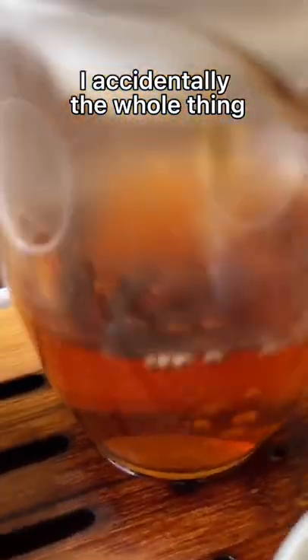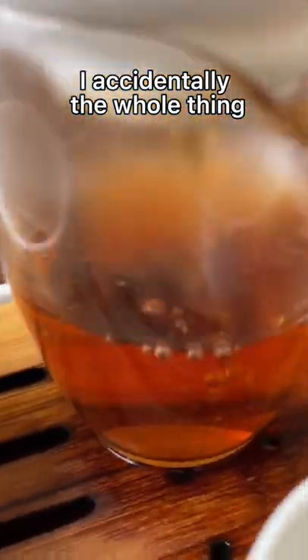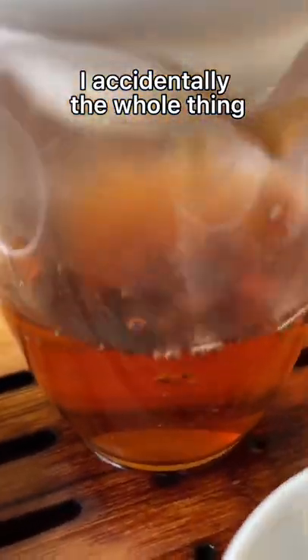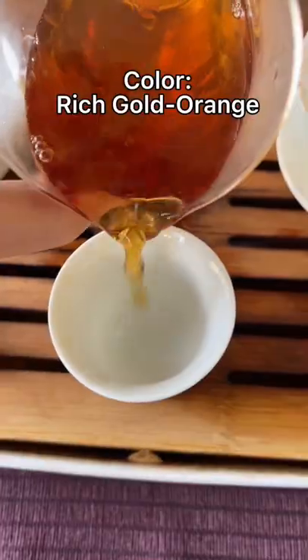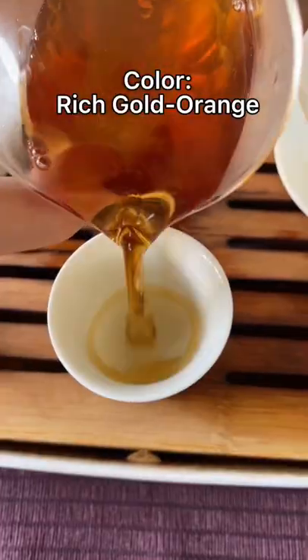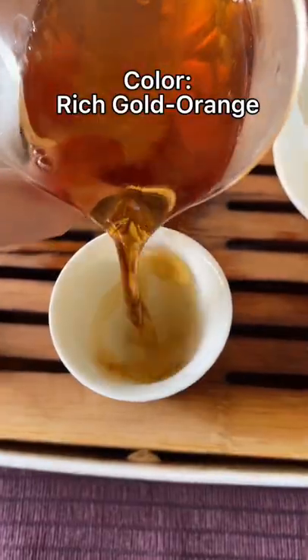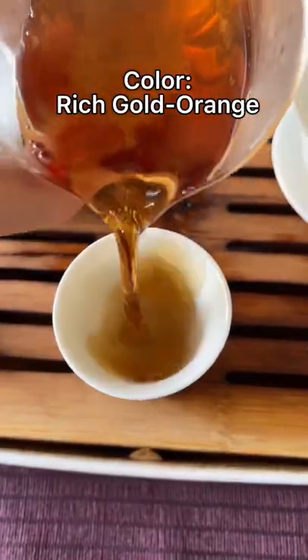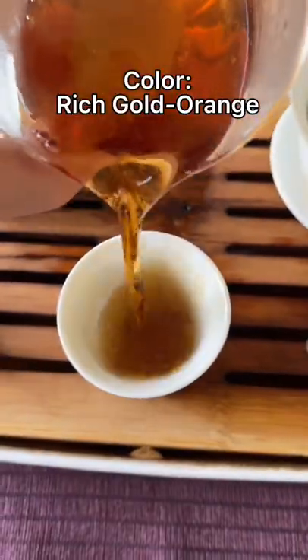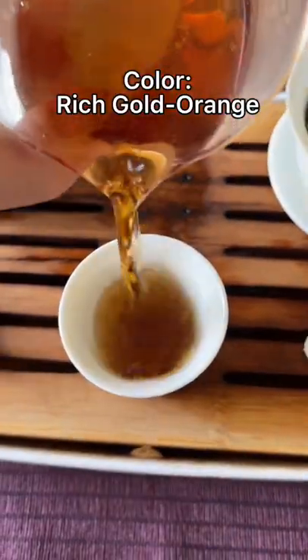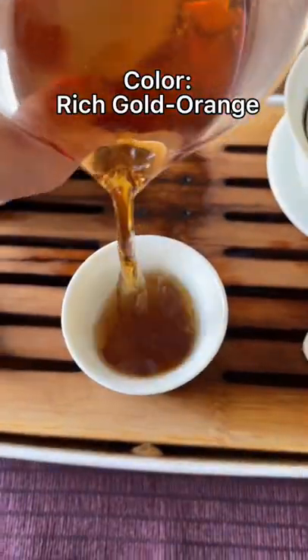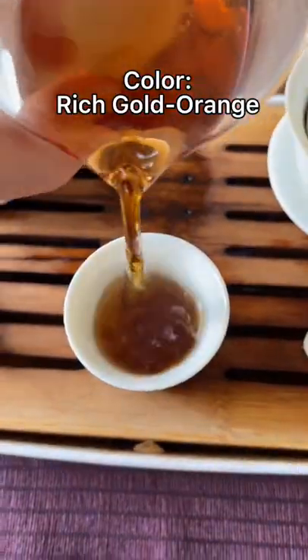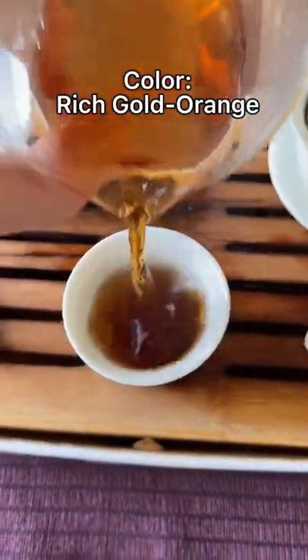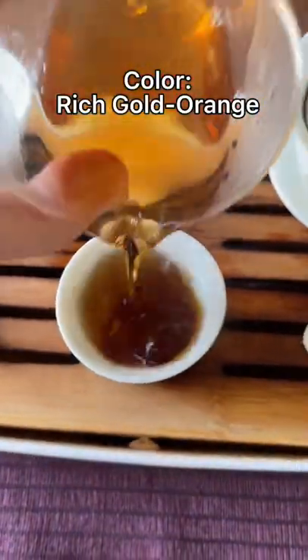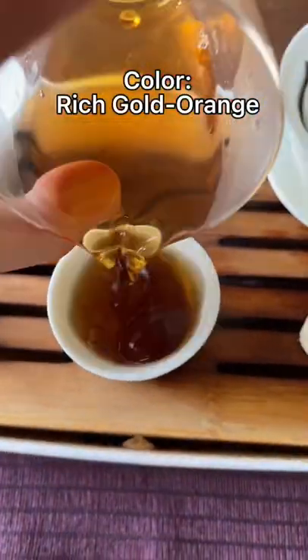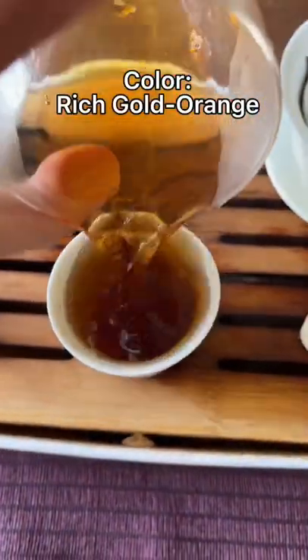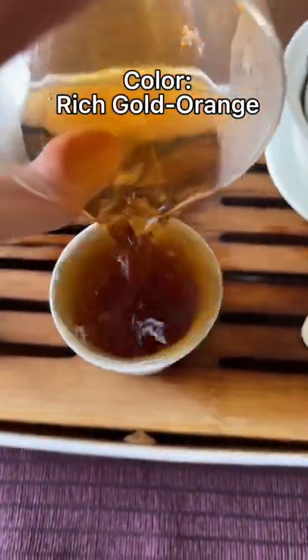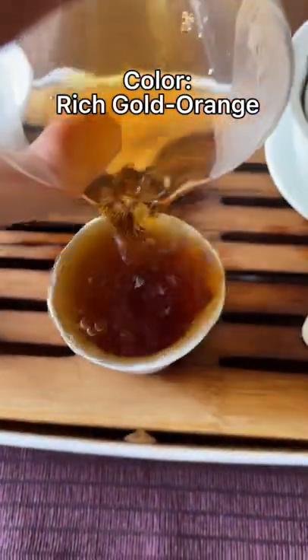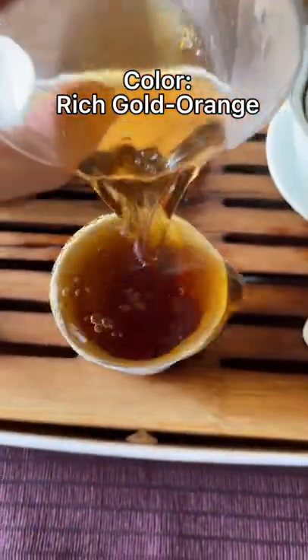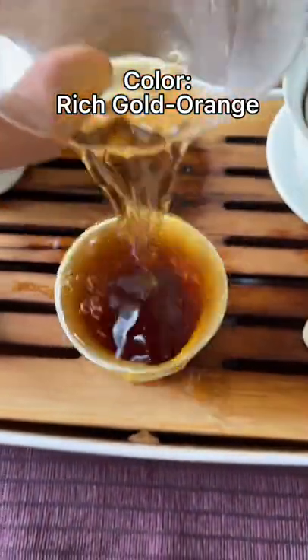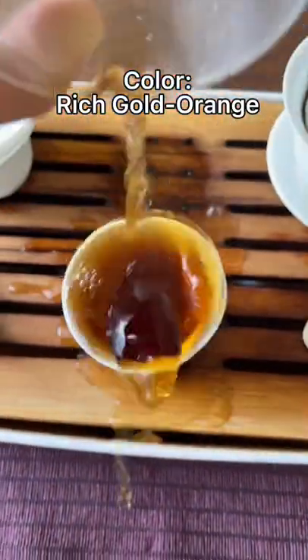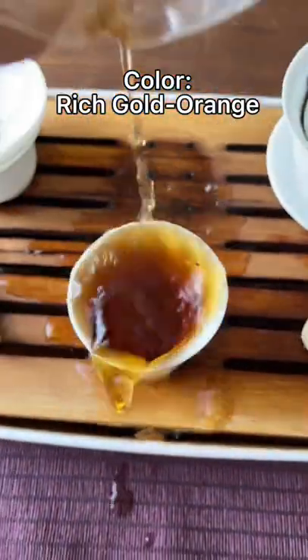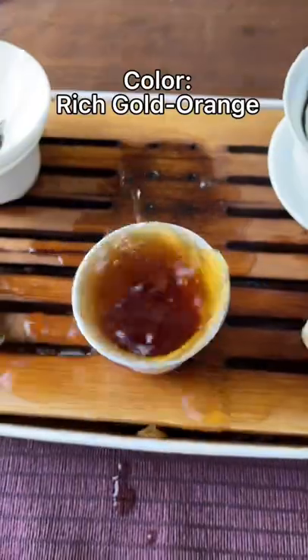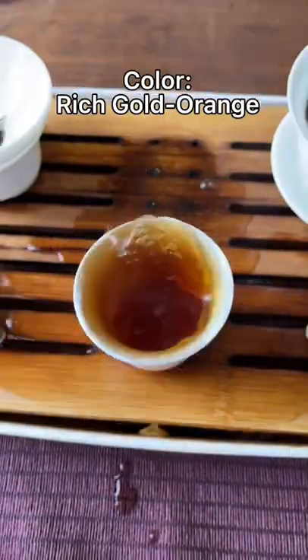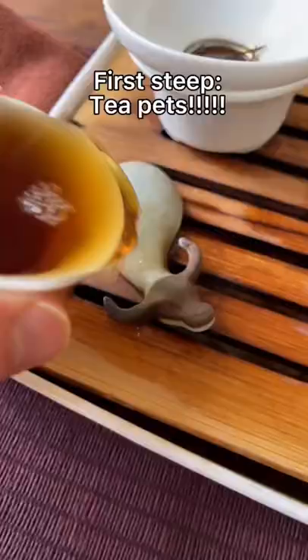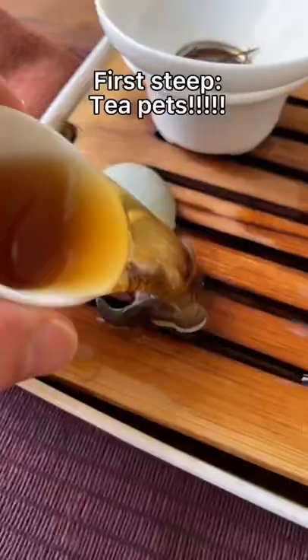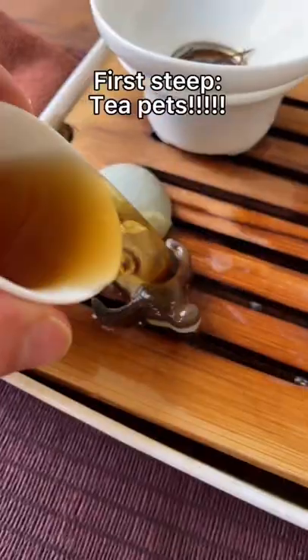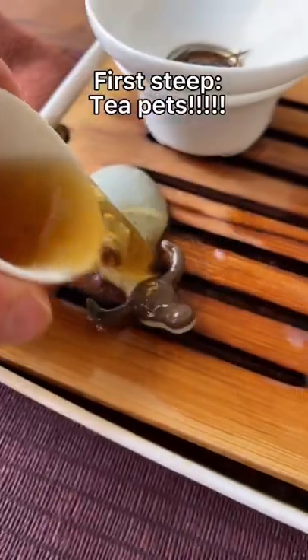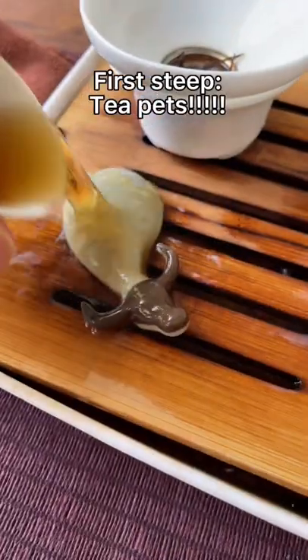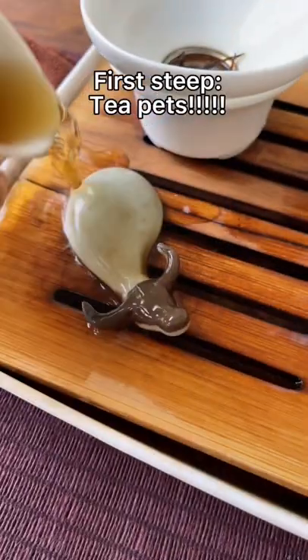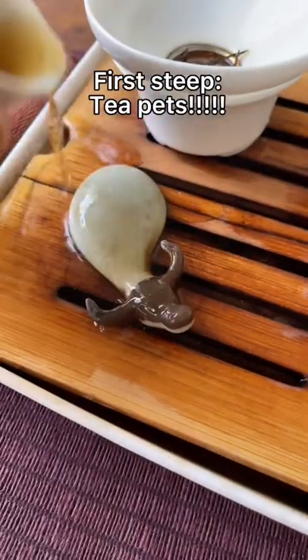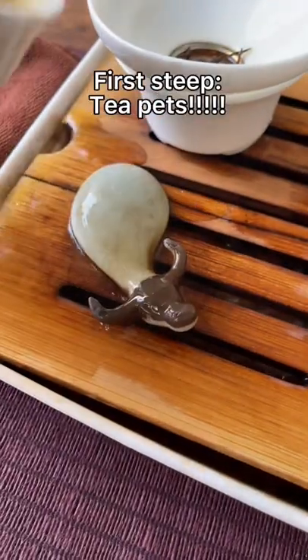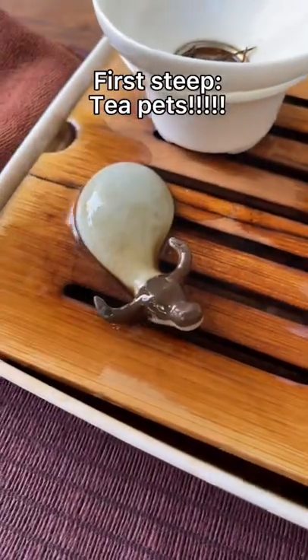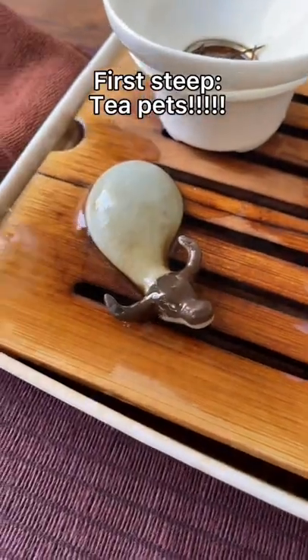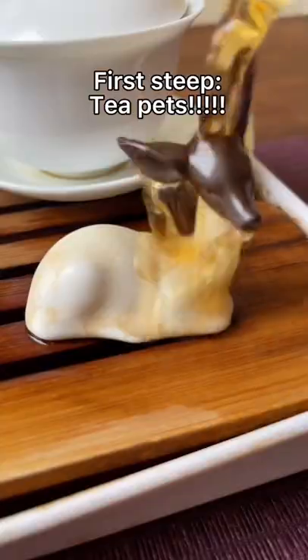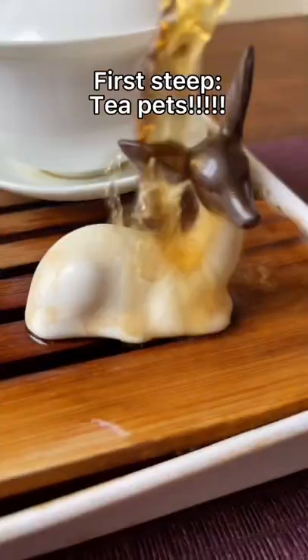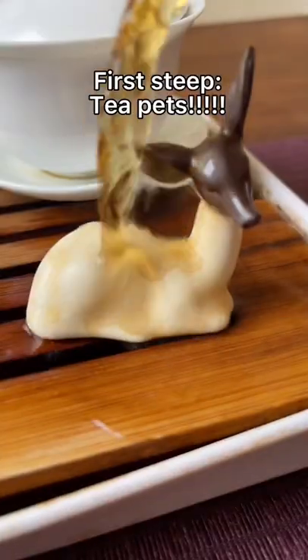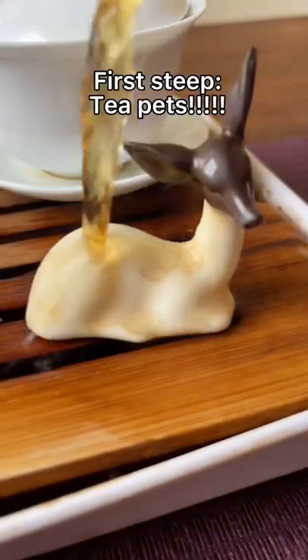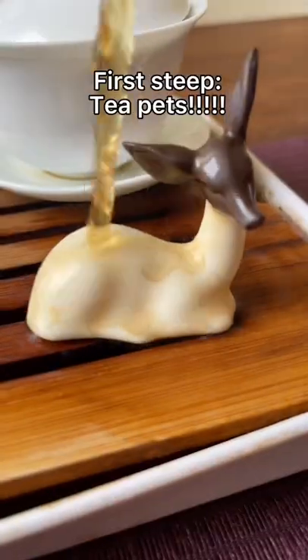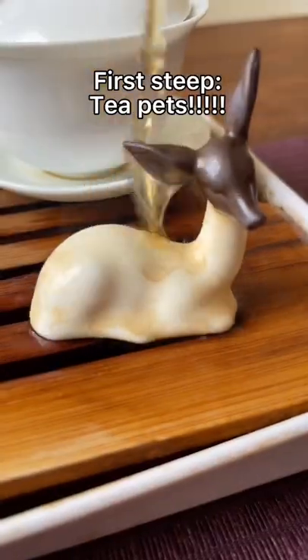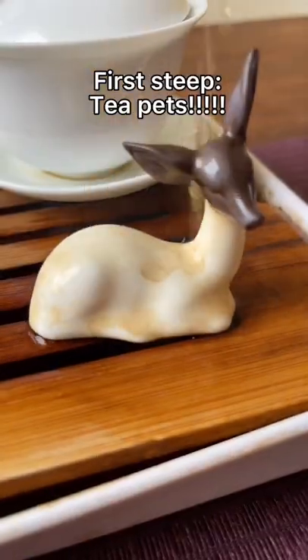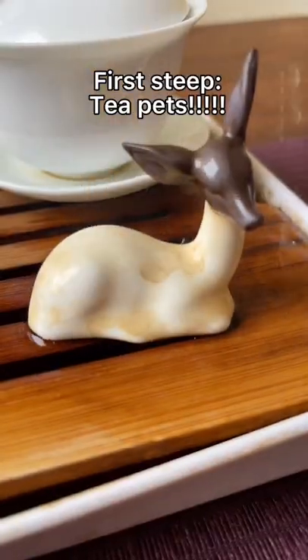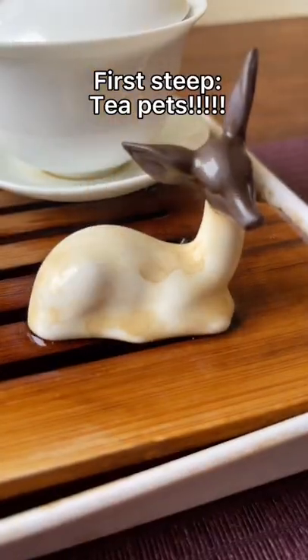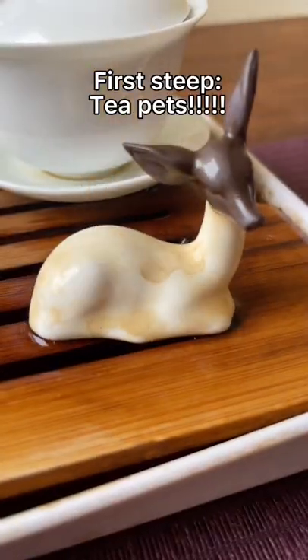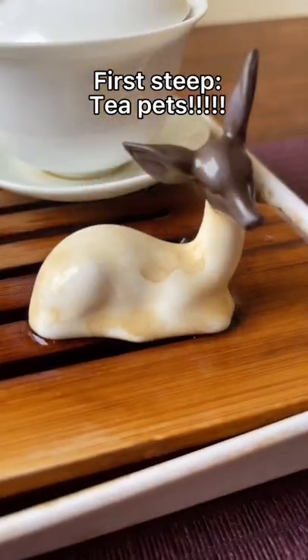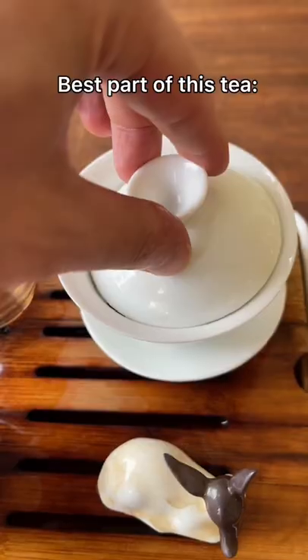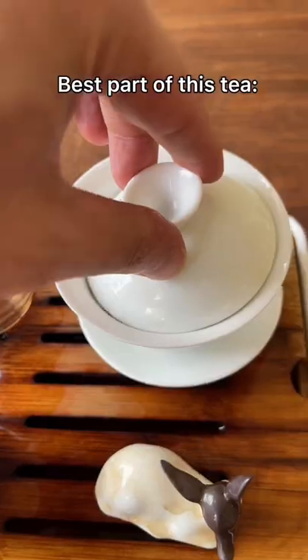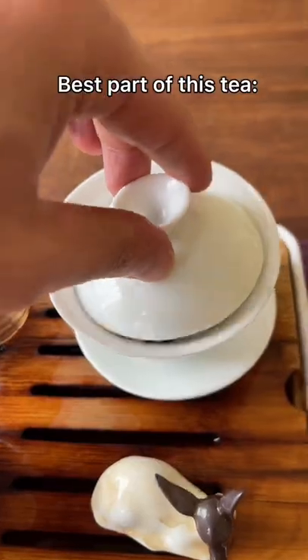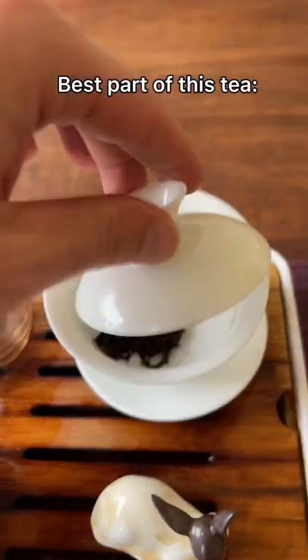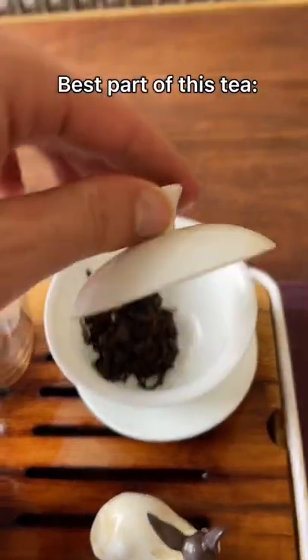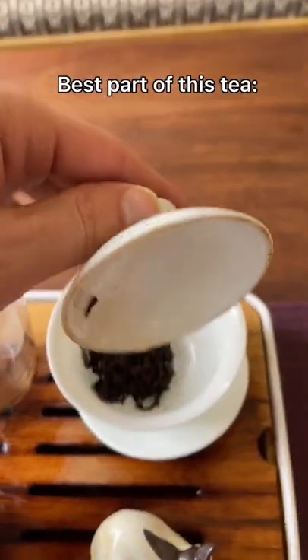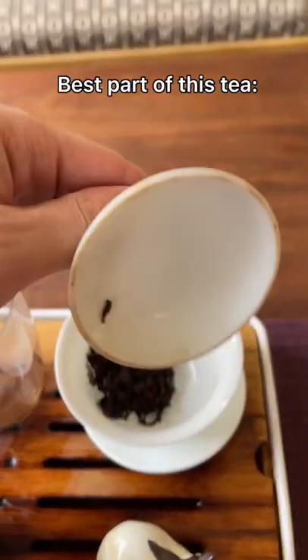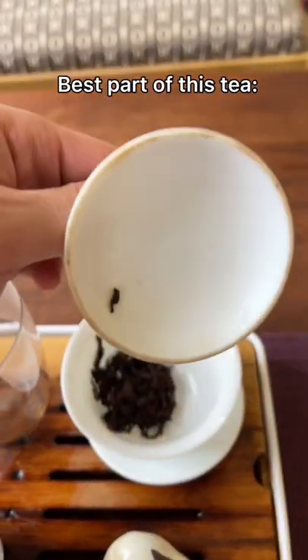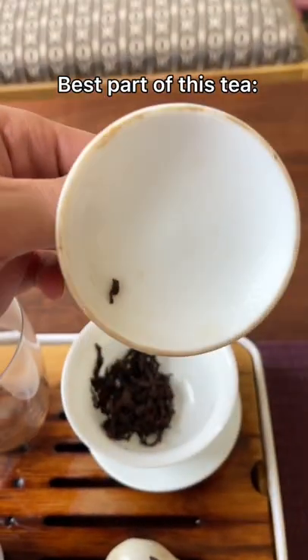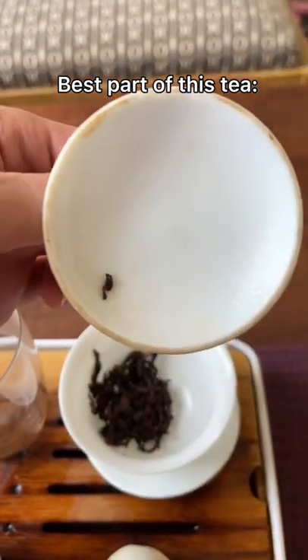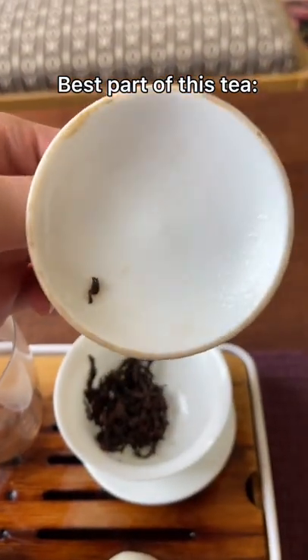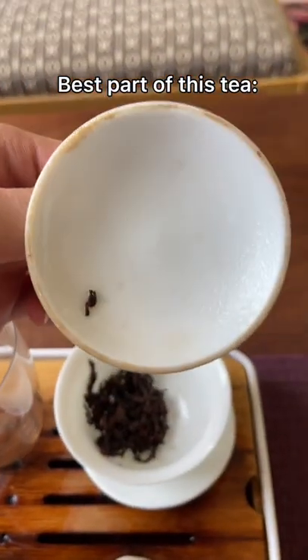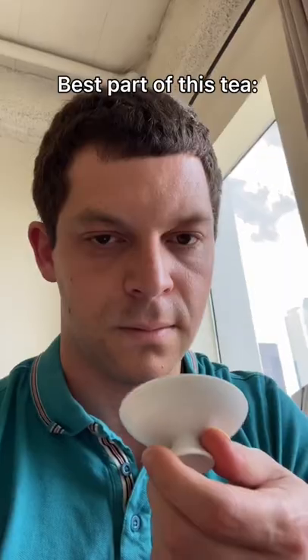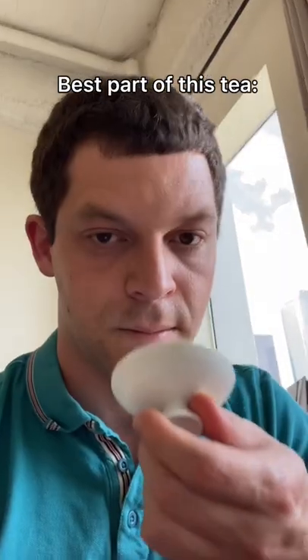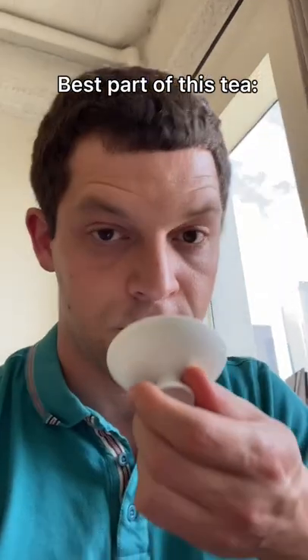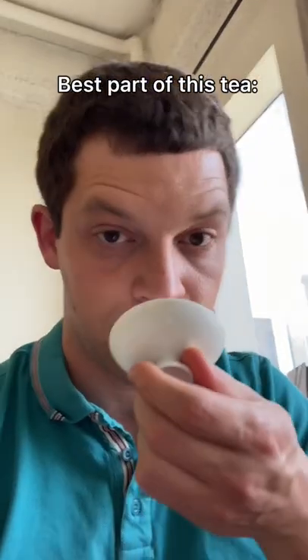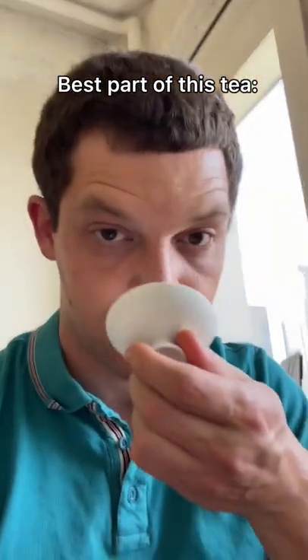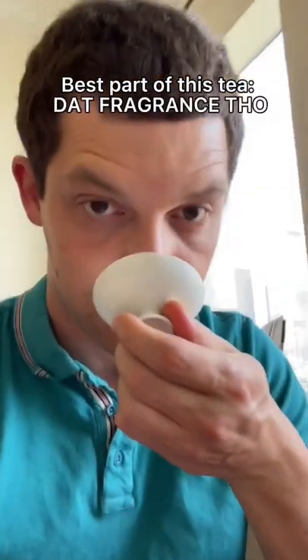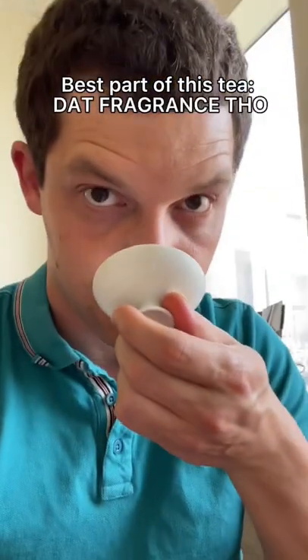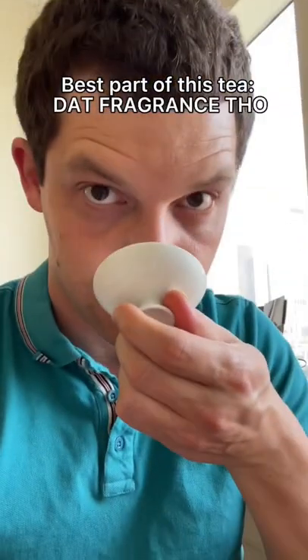The color is just gorgeous, dark orange. The tea pets absolutely love it. And this is the best part — the smell.